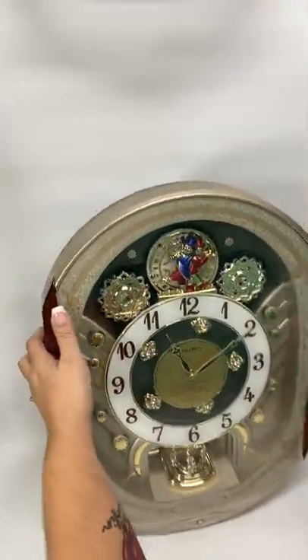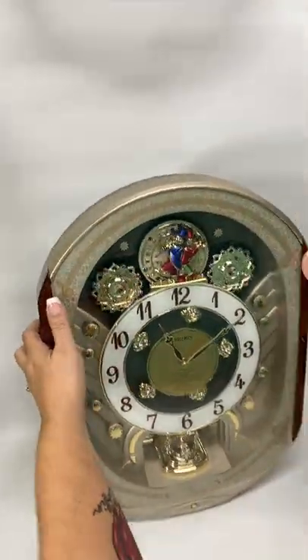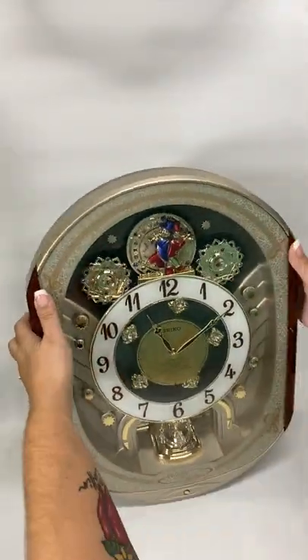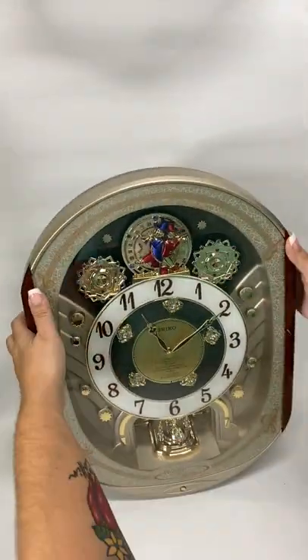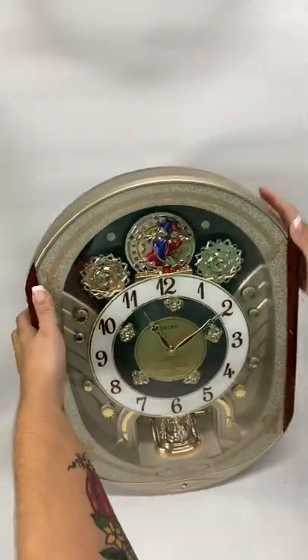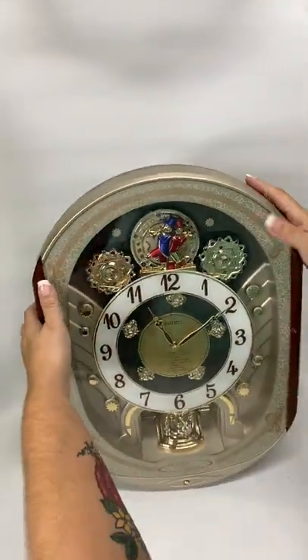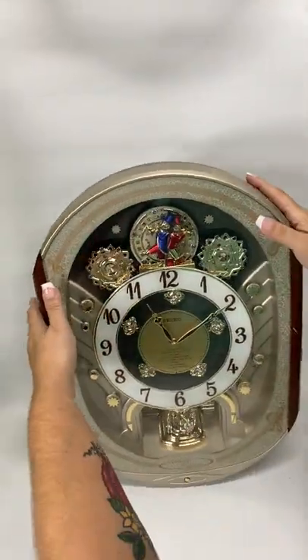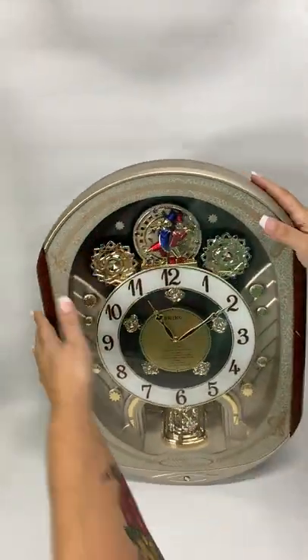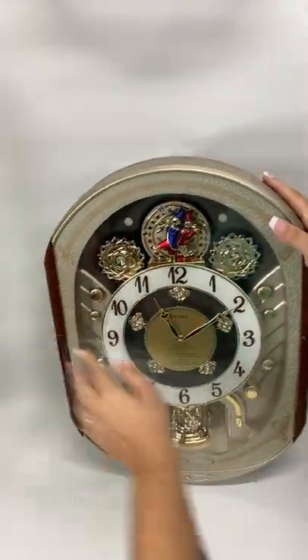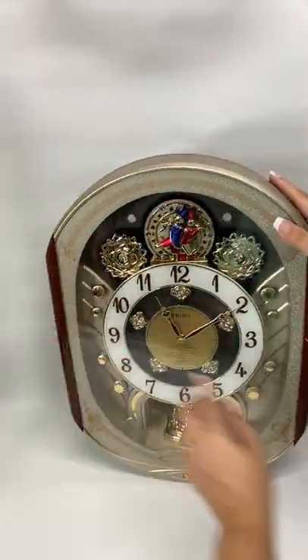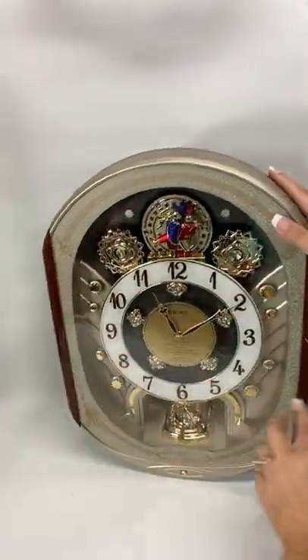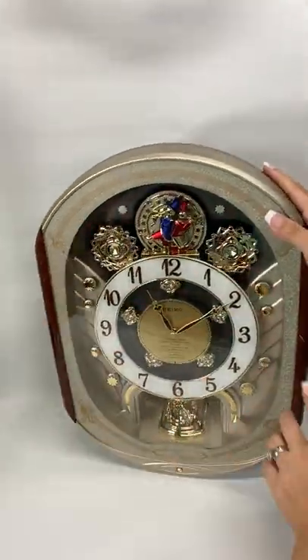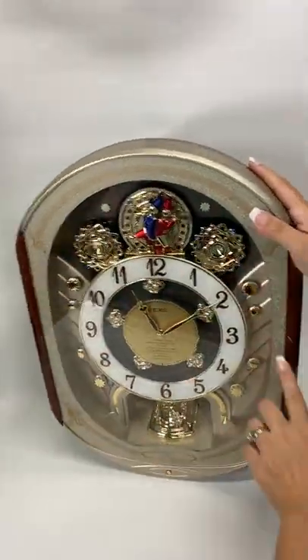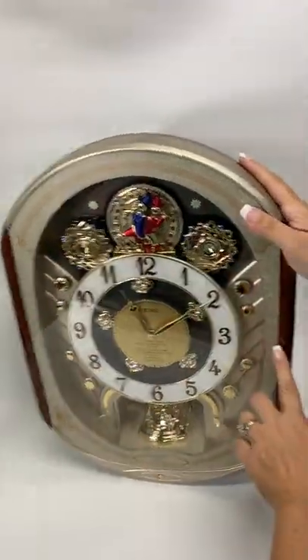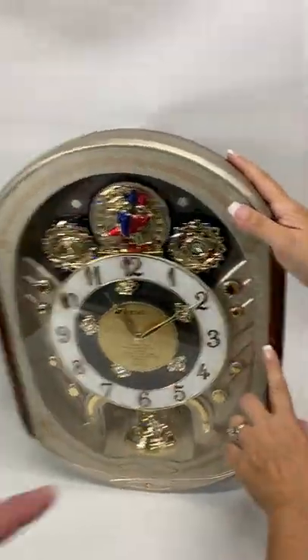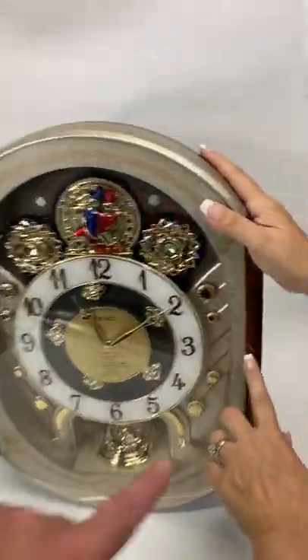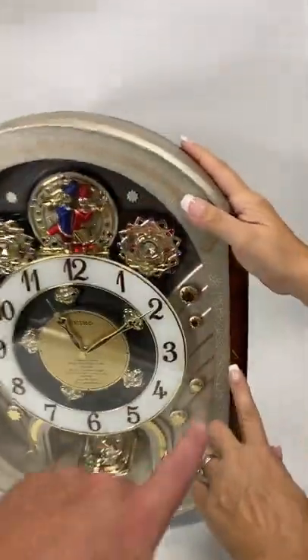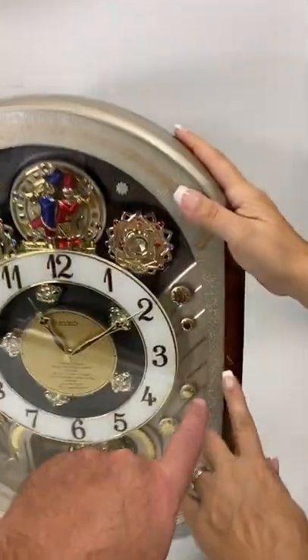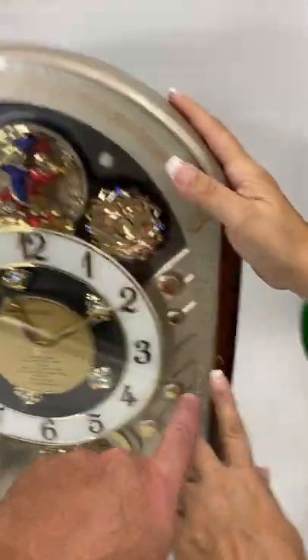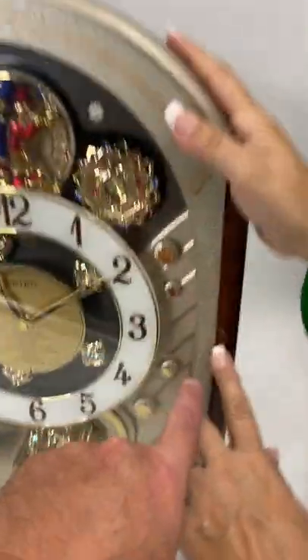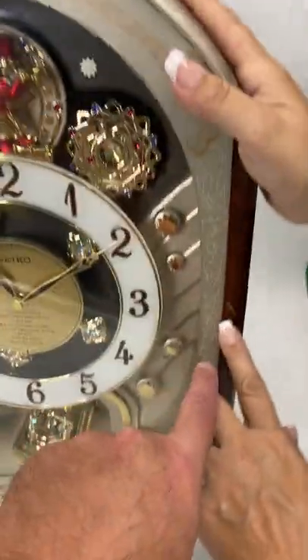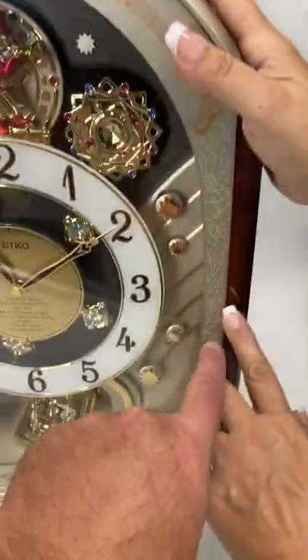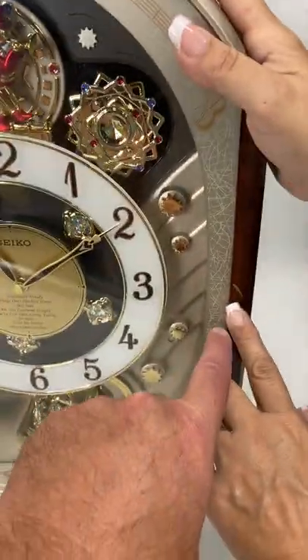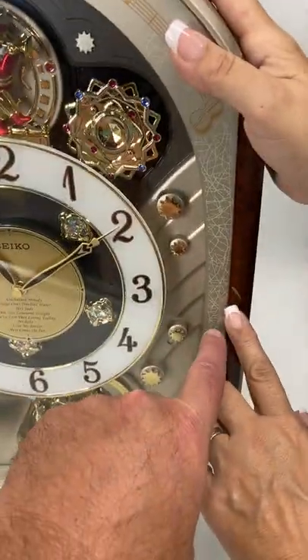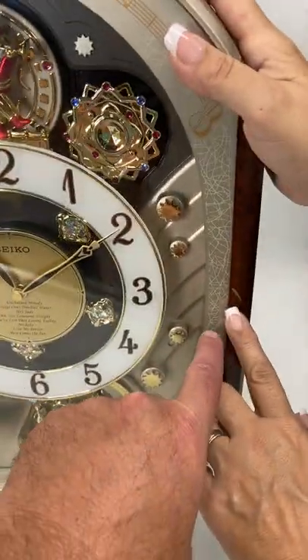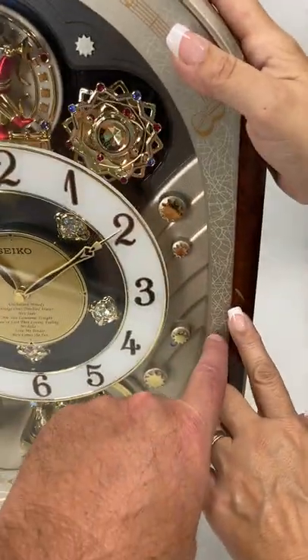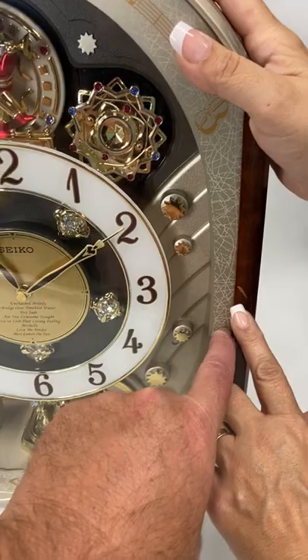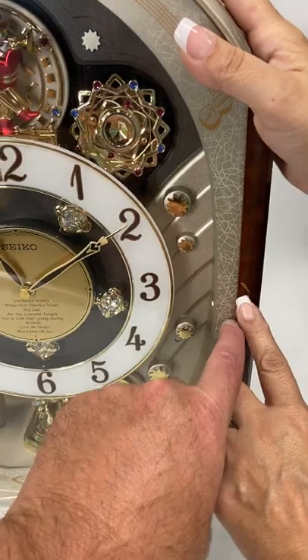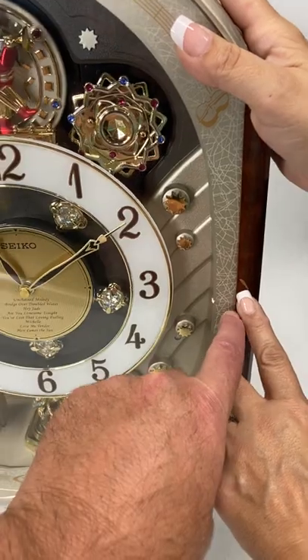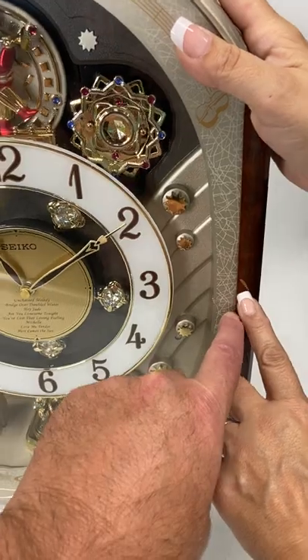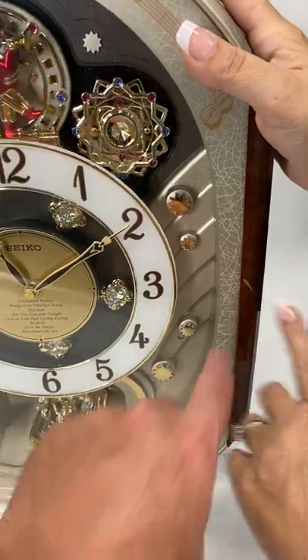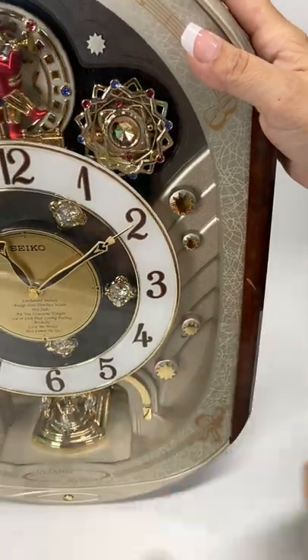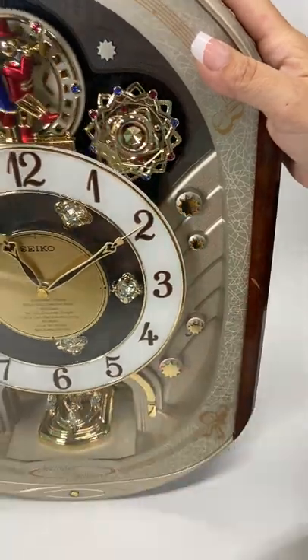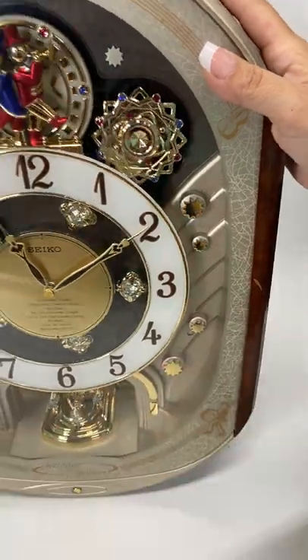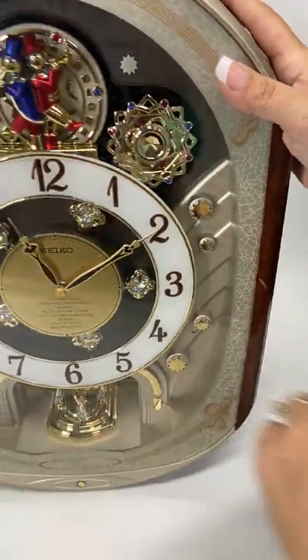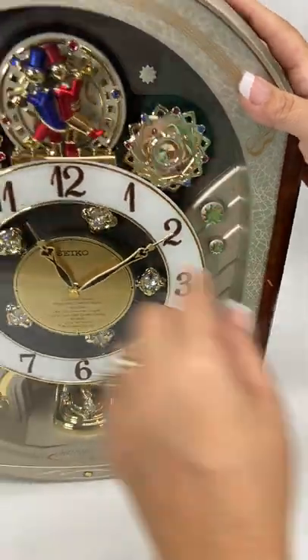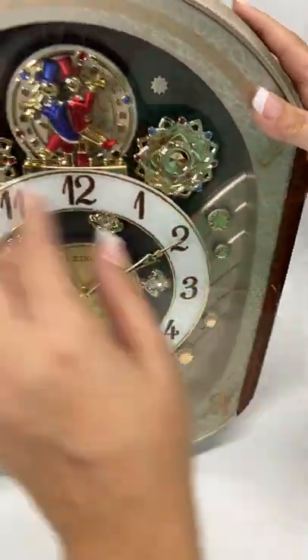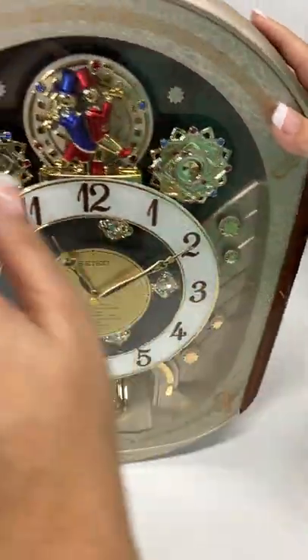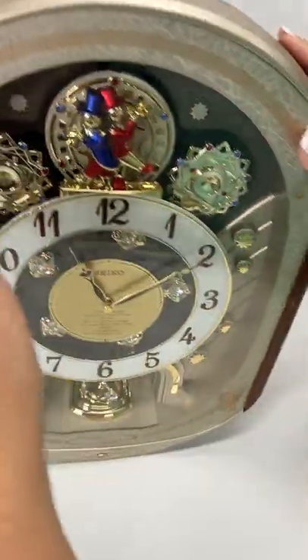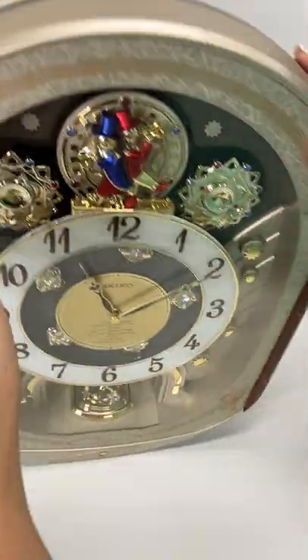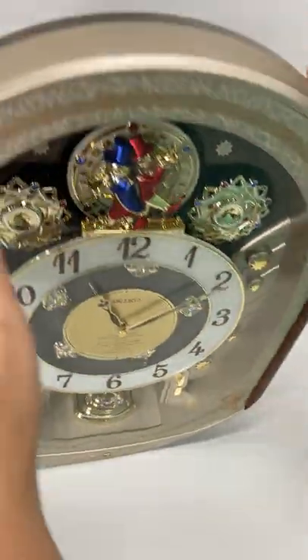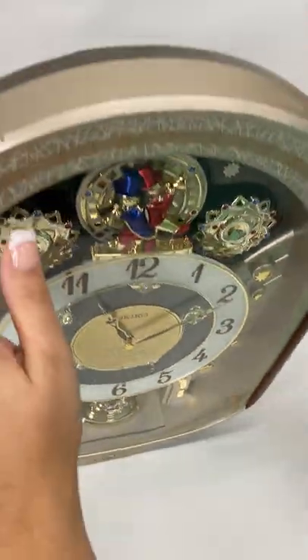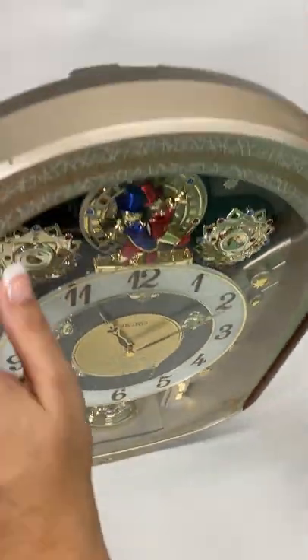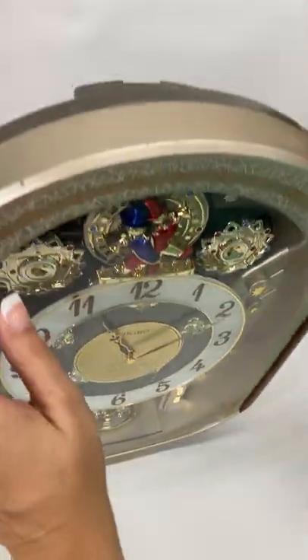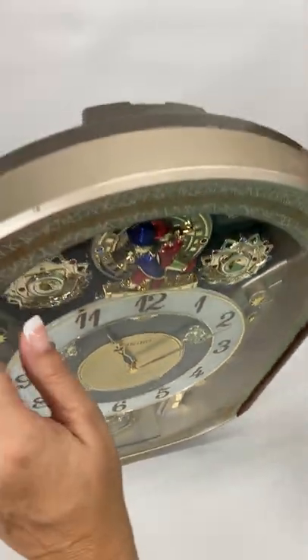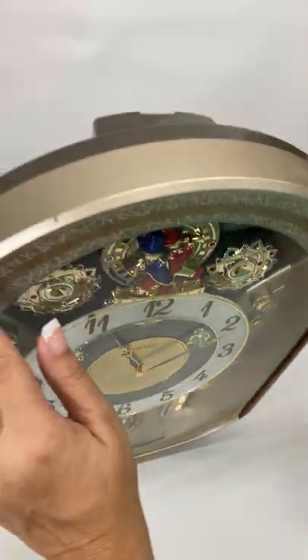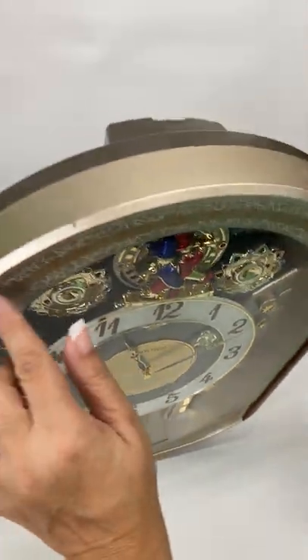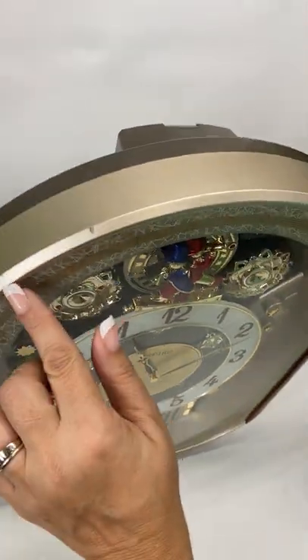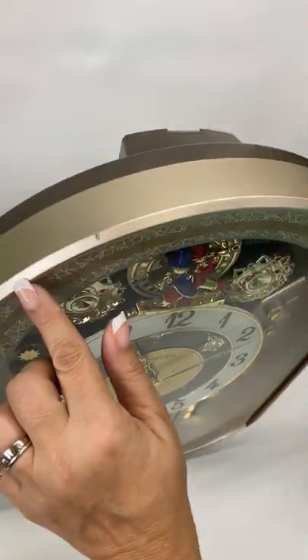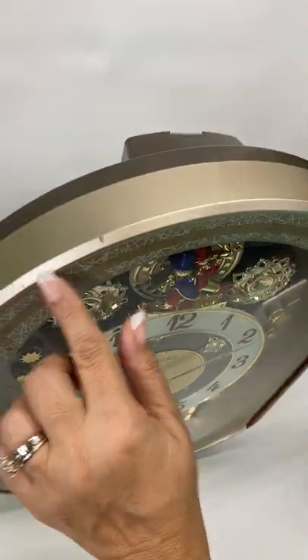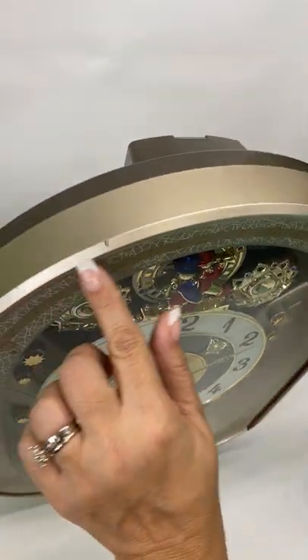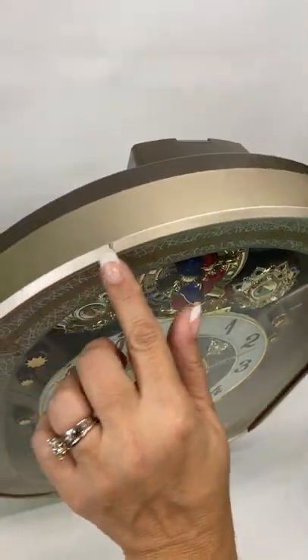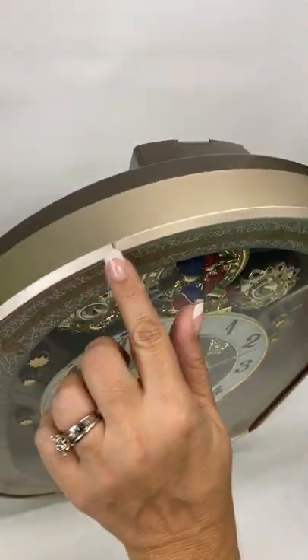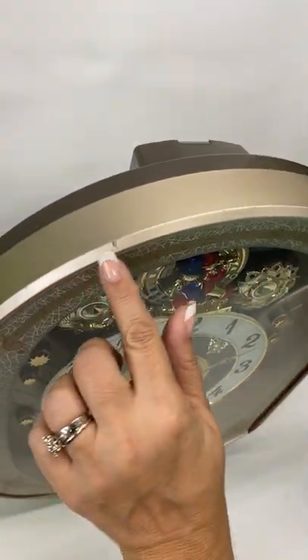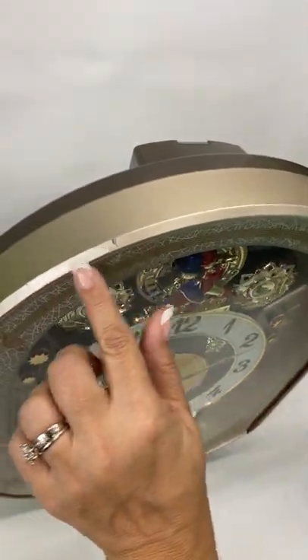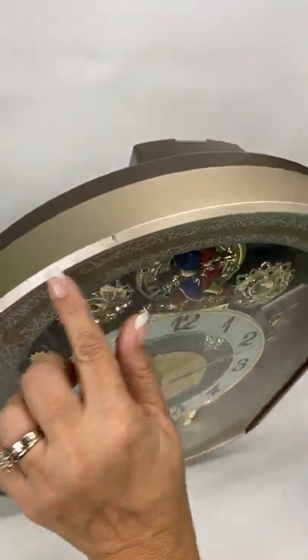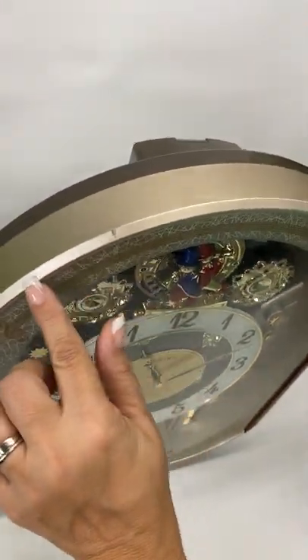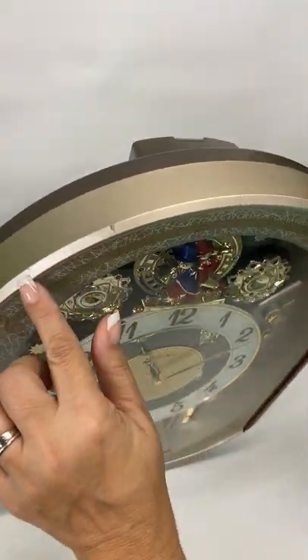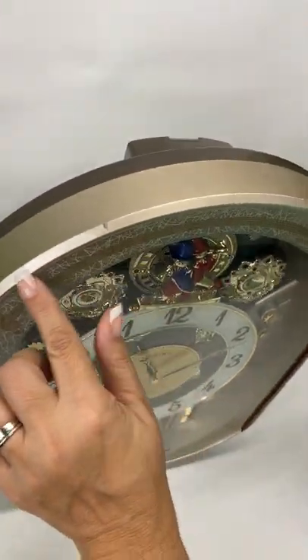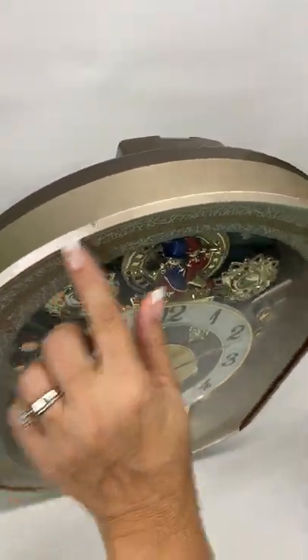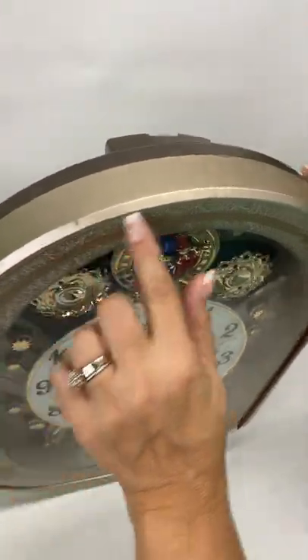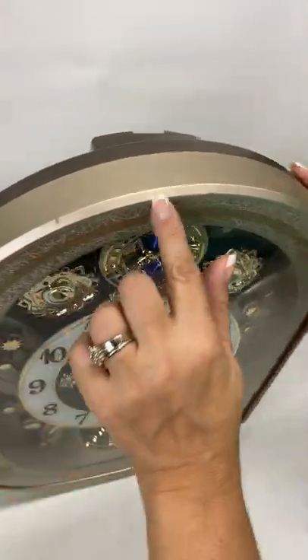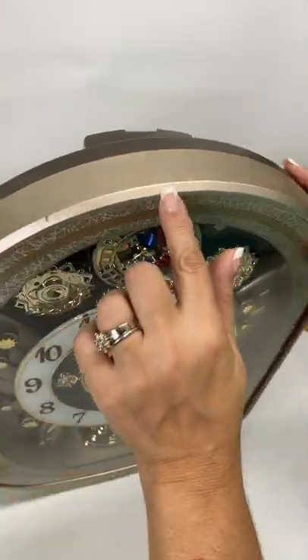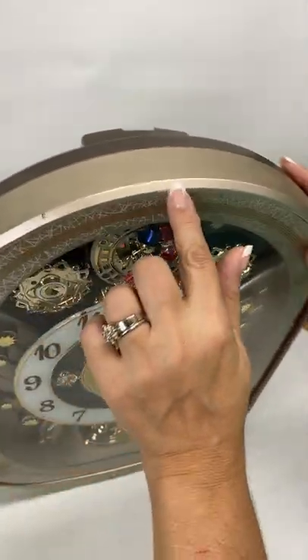There are some flaws. We have a scratch here, and then also on the top you'll see a couple of little scratches.